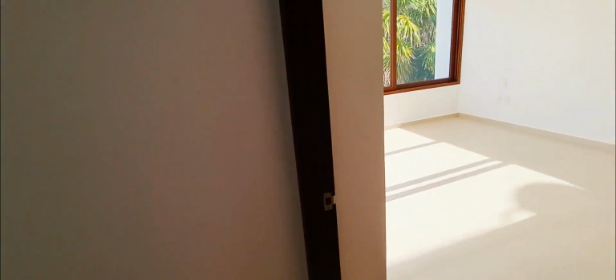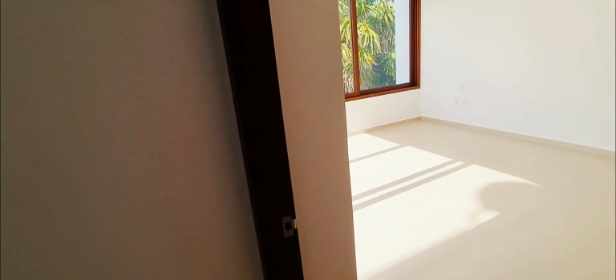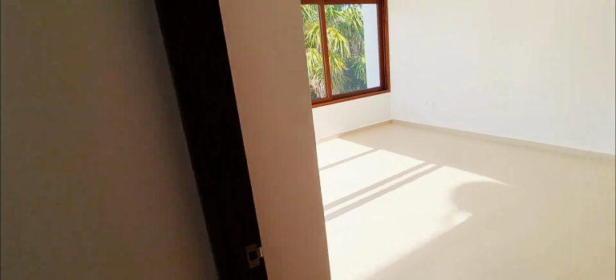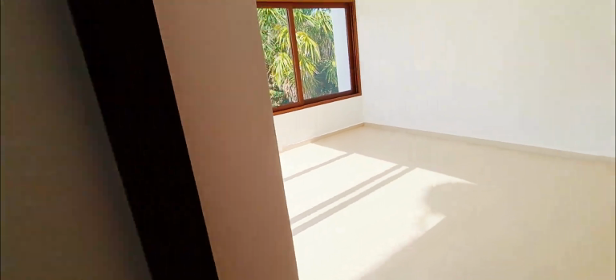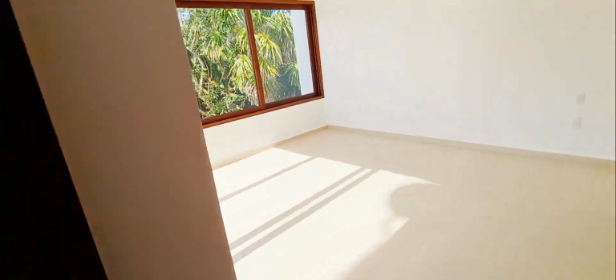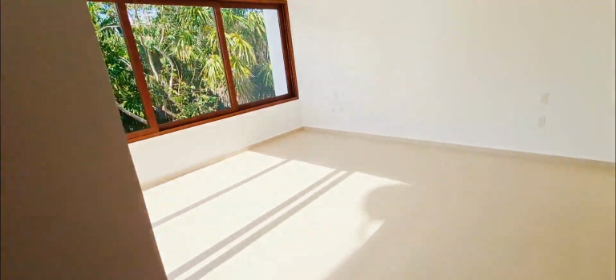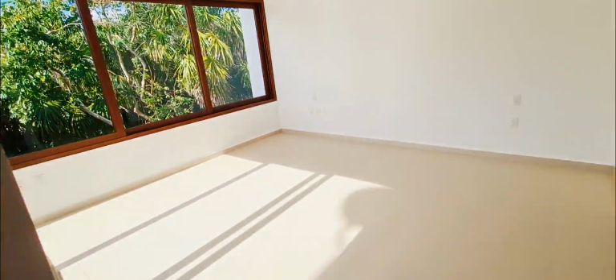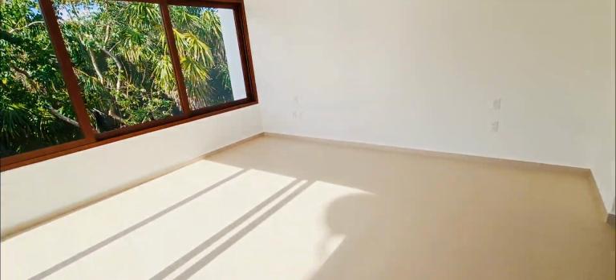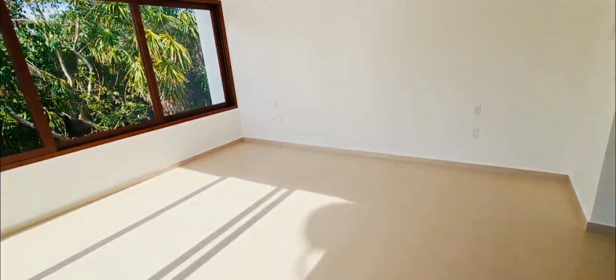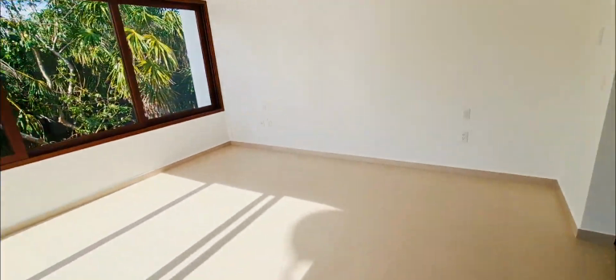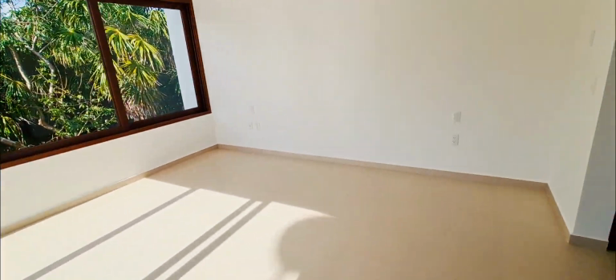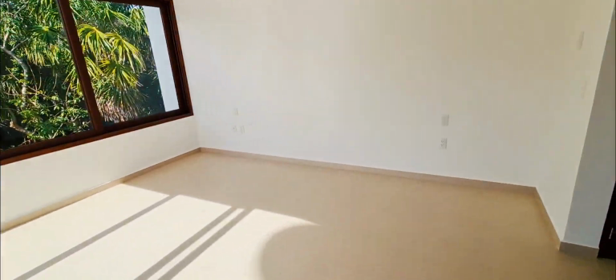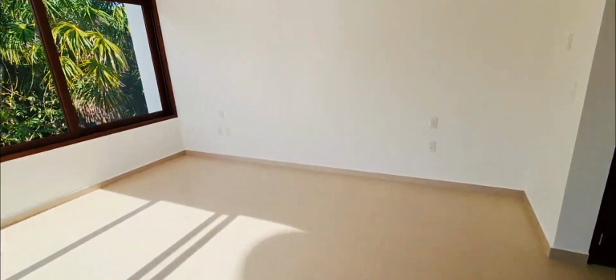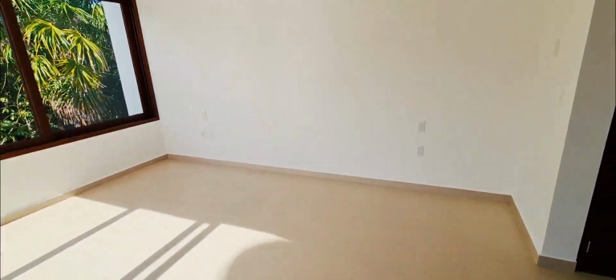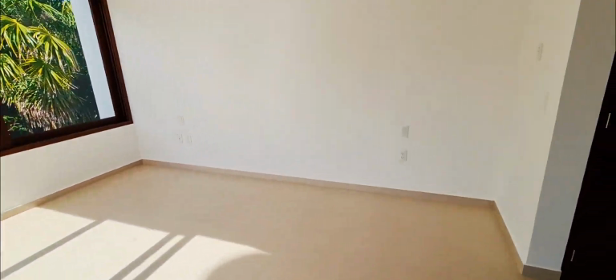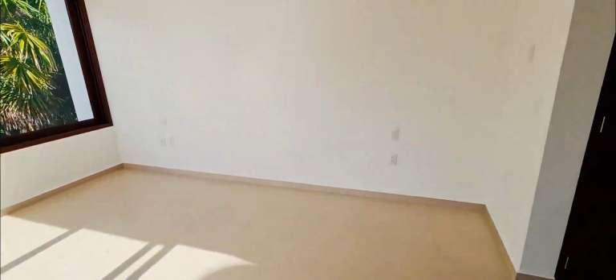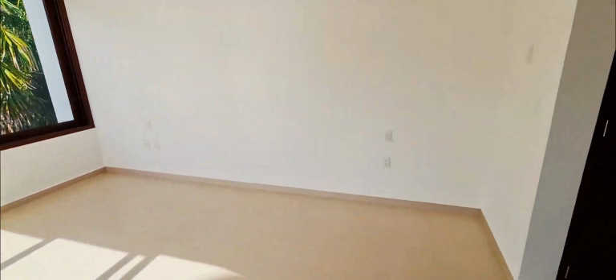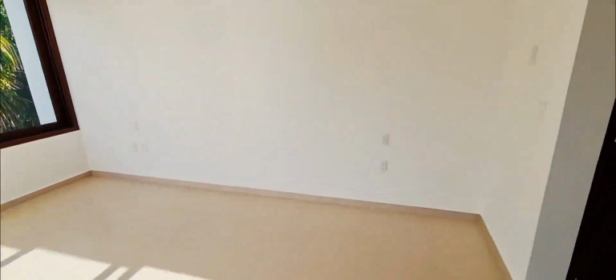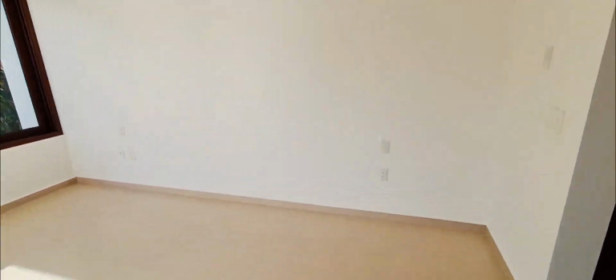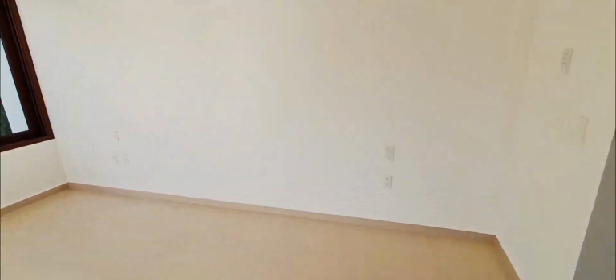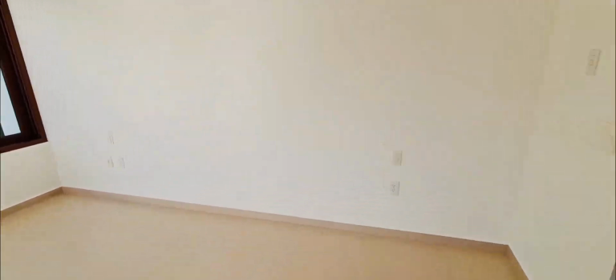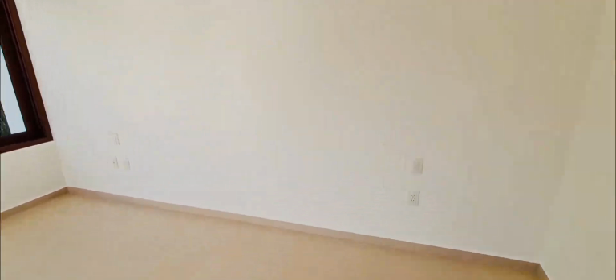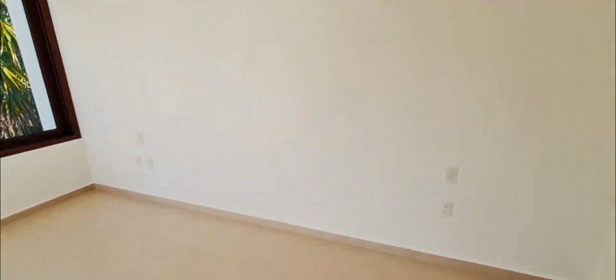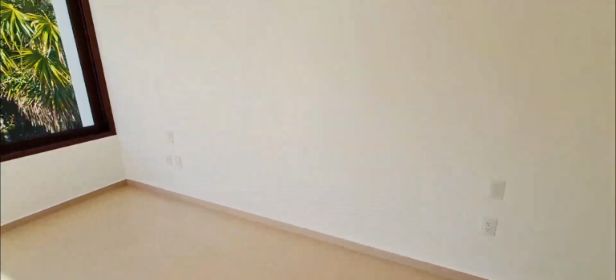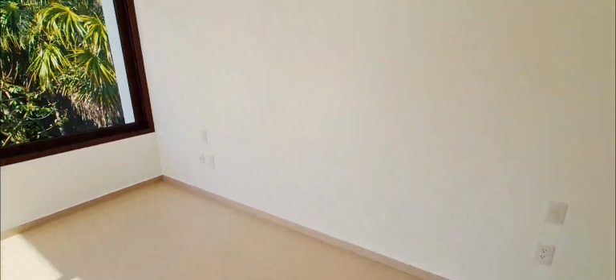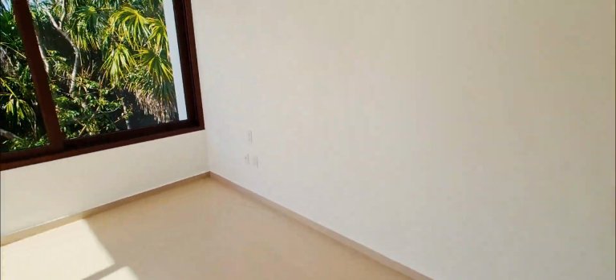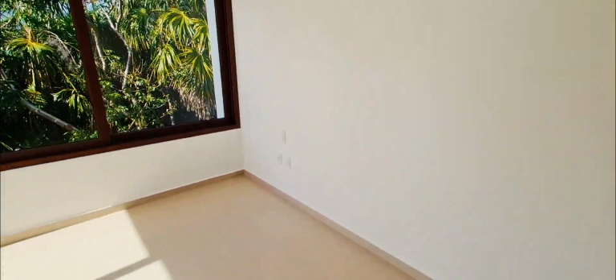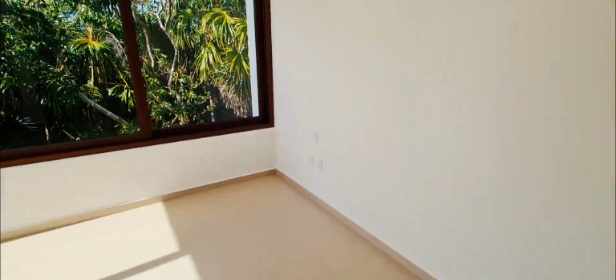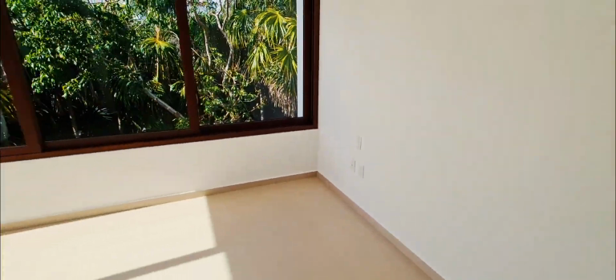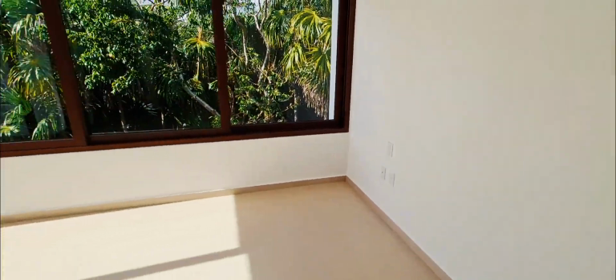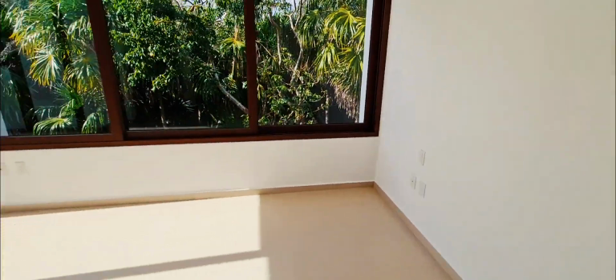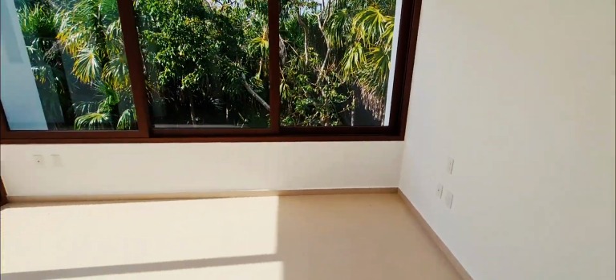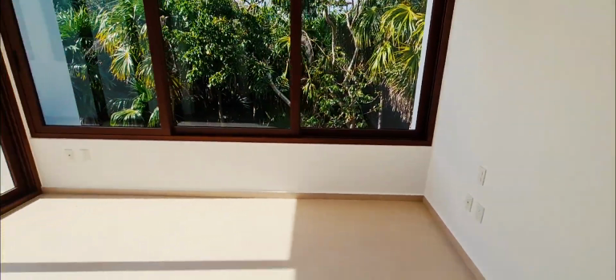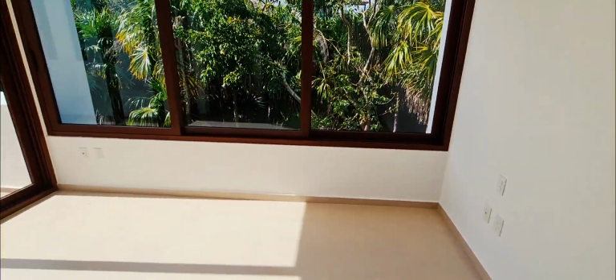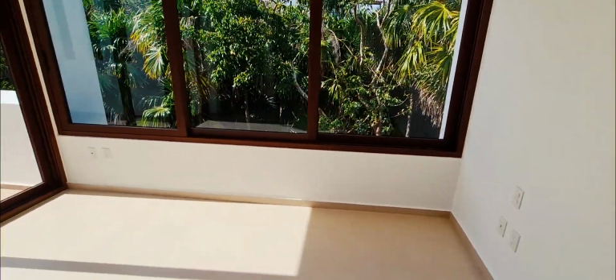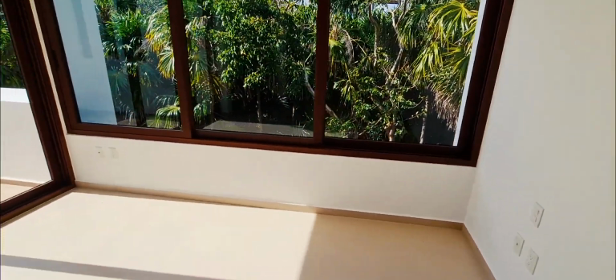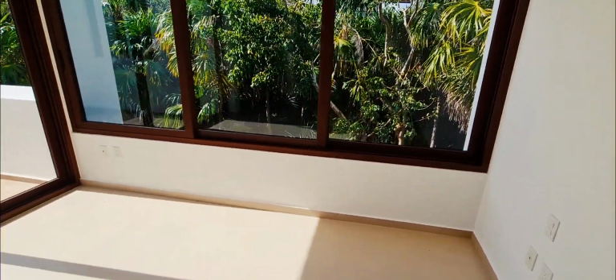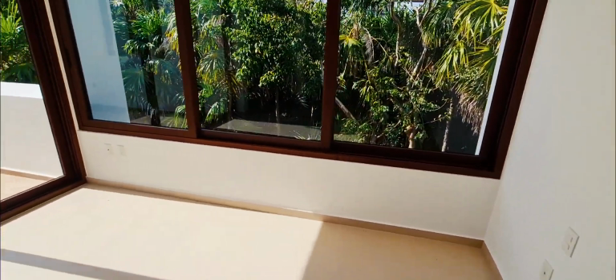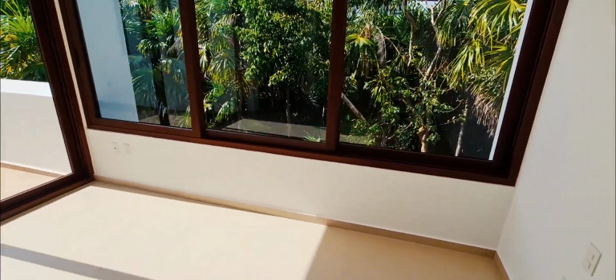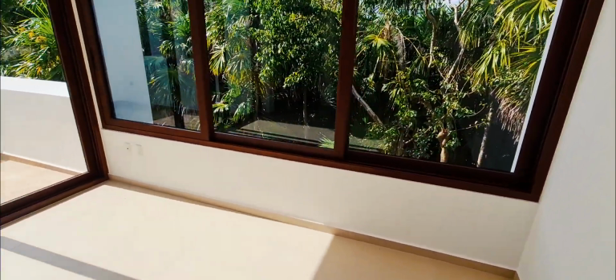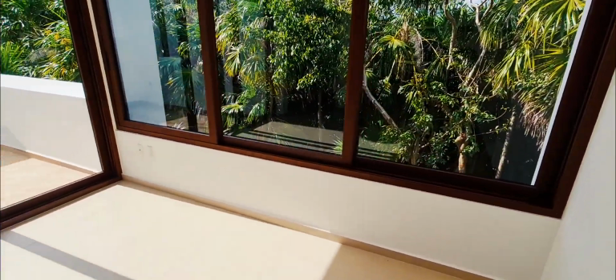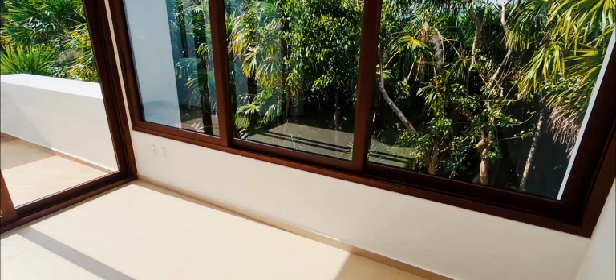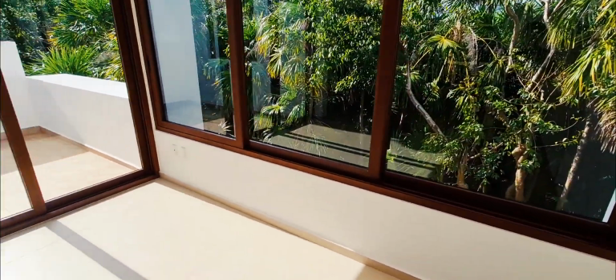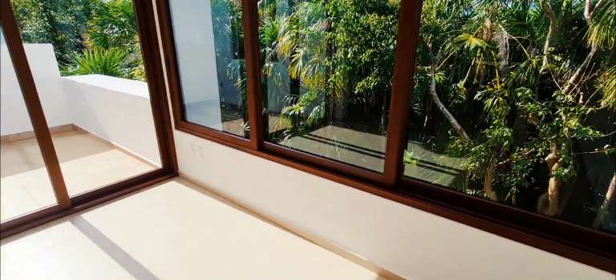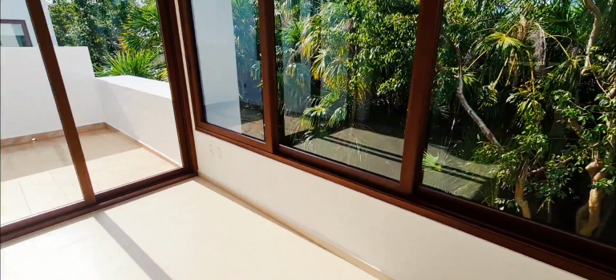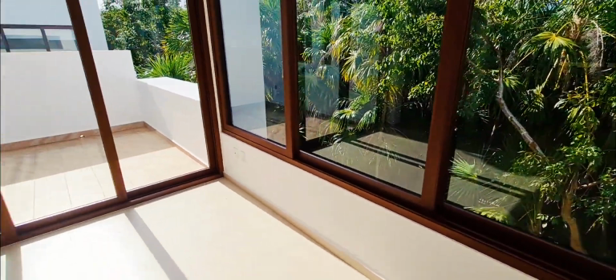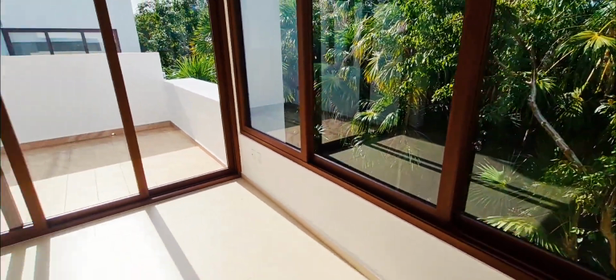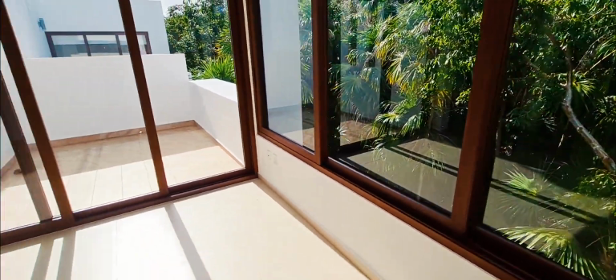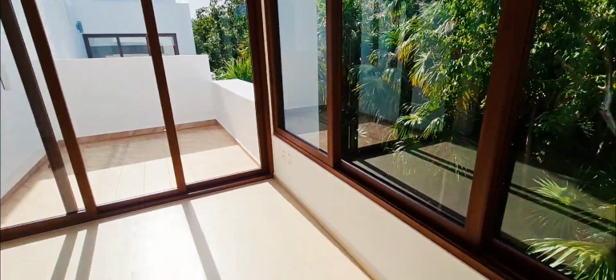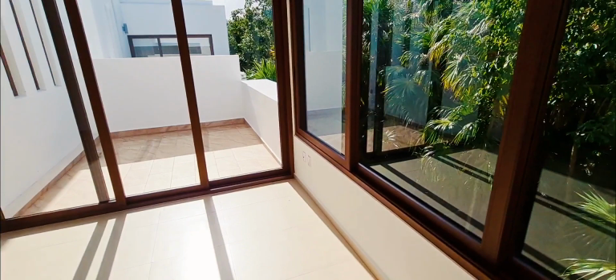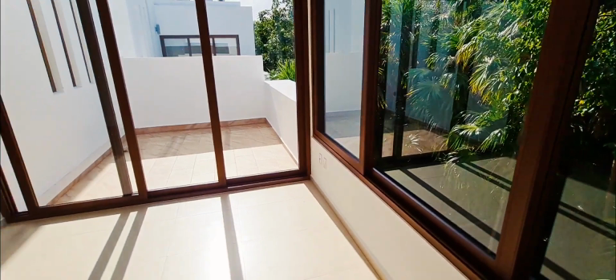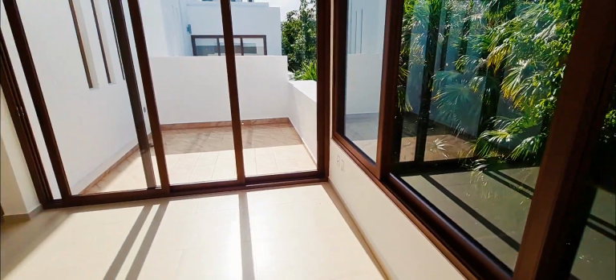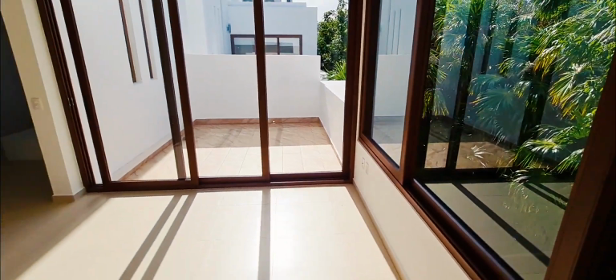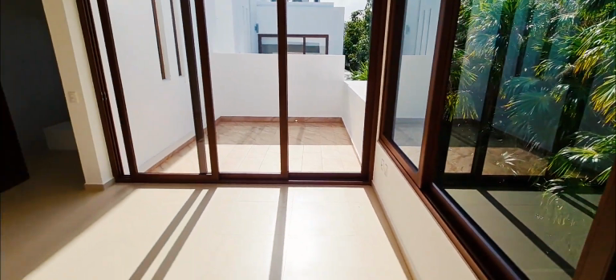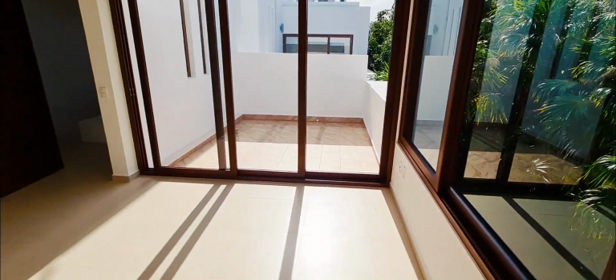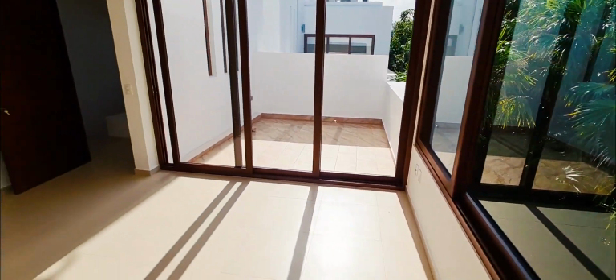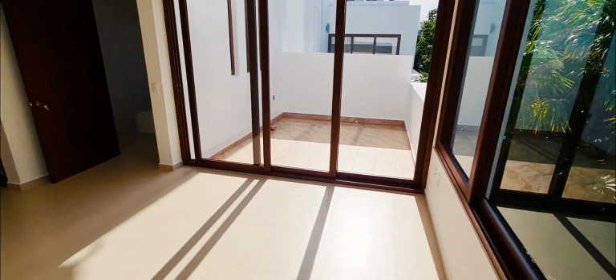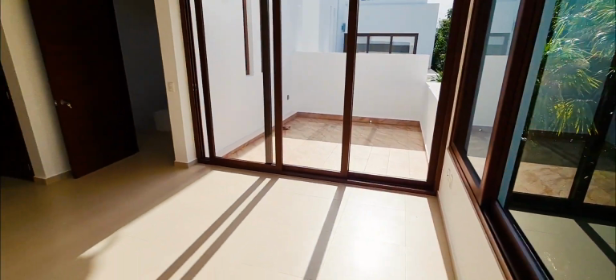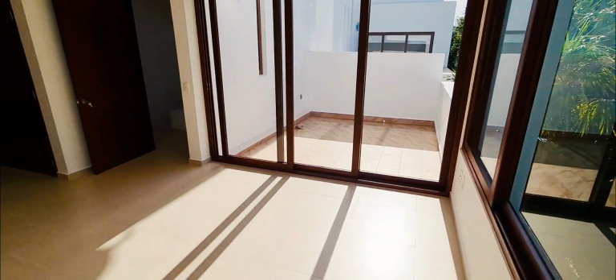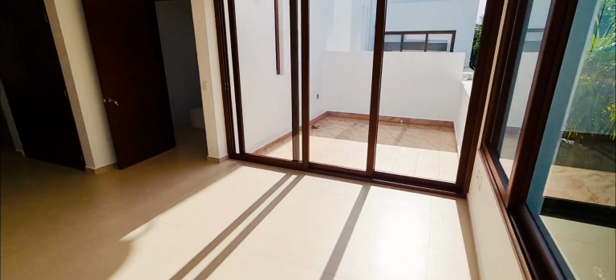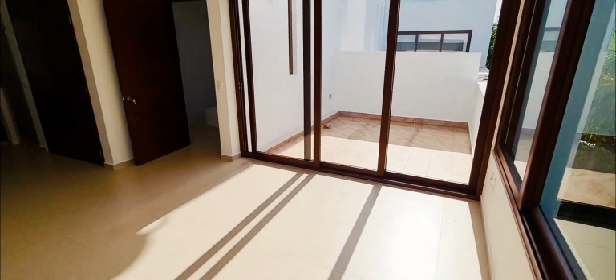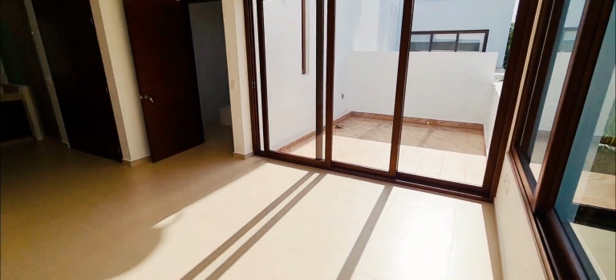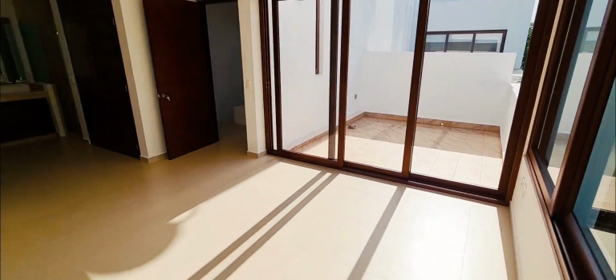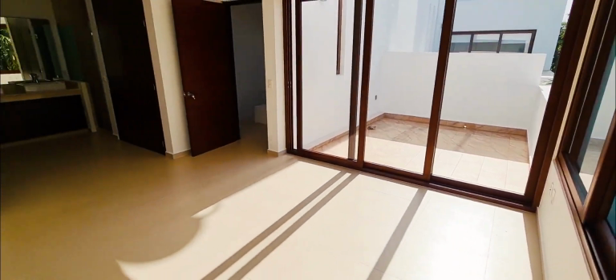This would be the master bedroom with its own terrace.